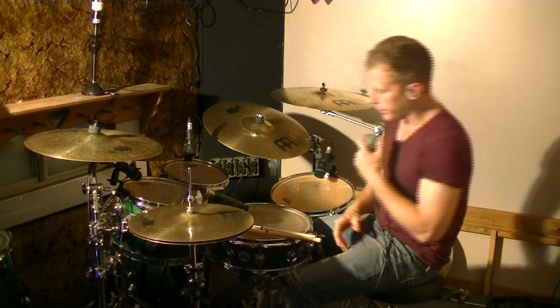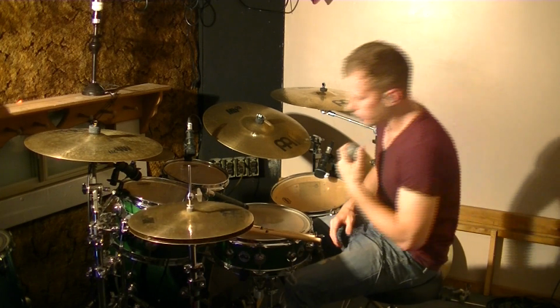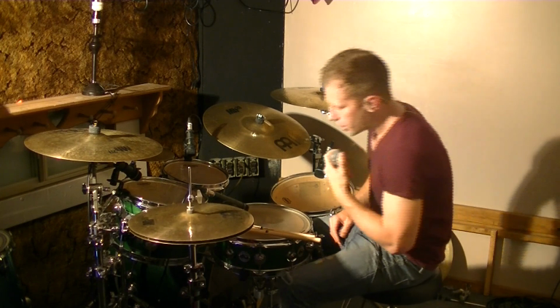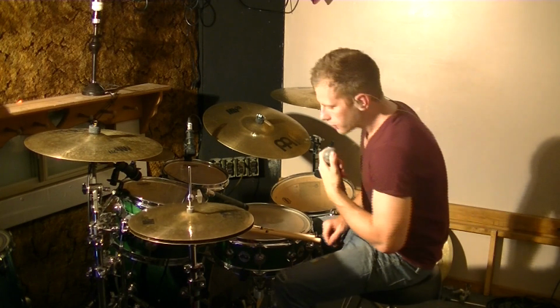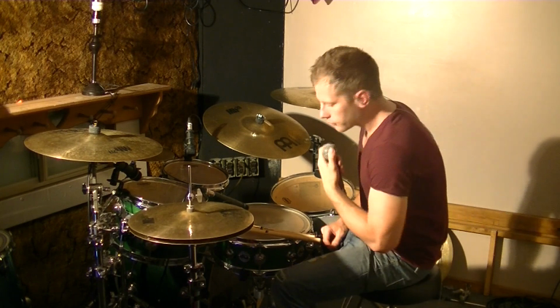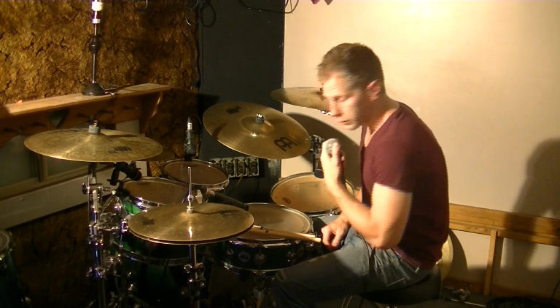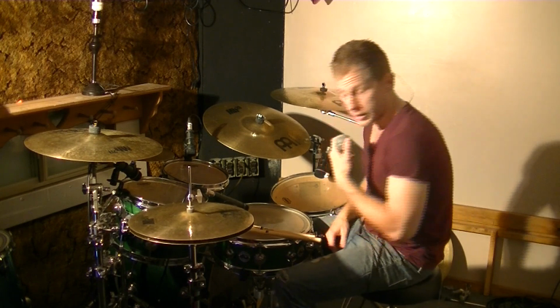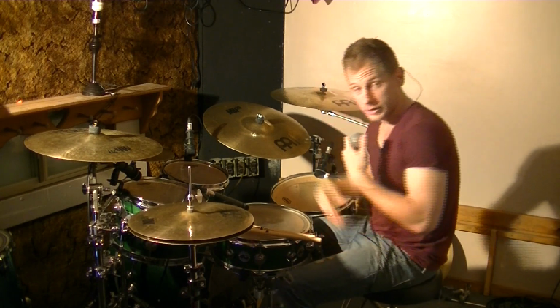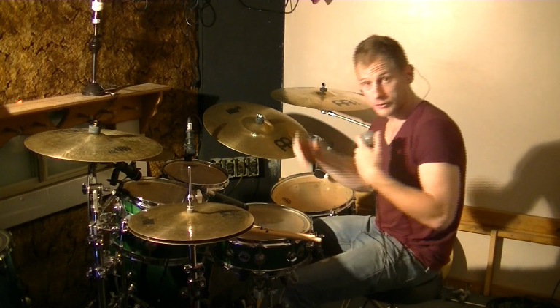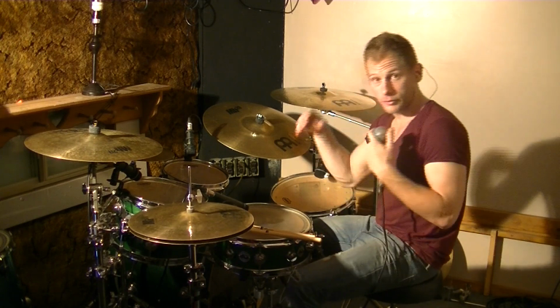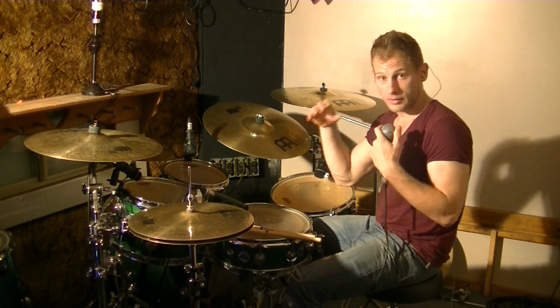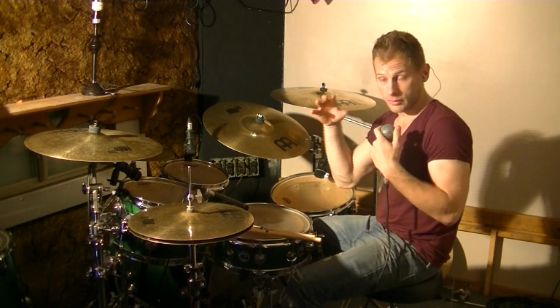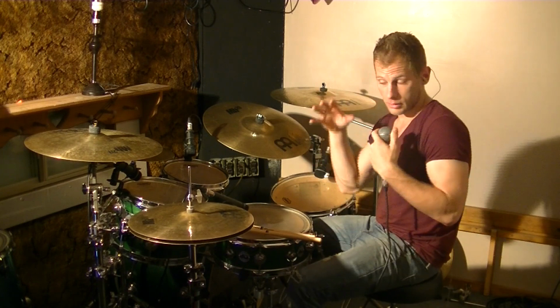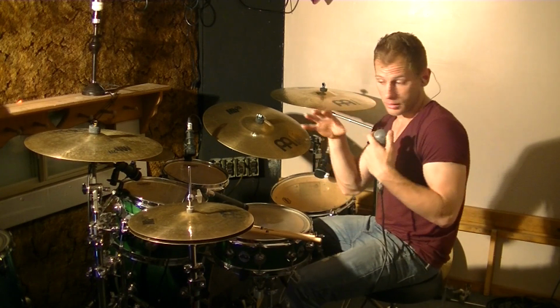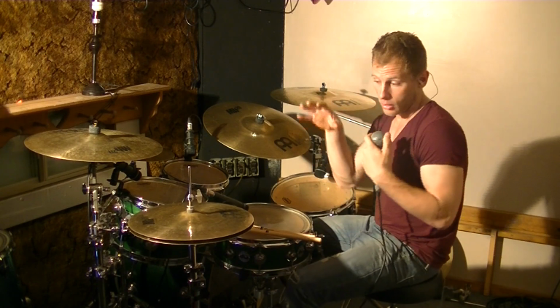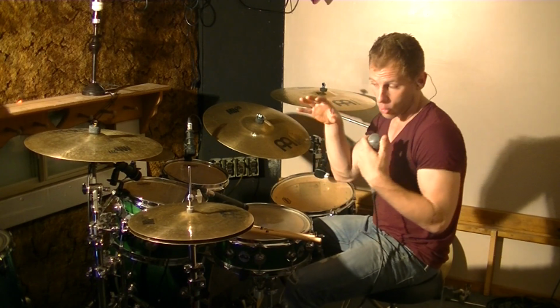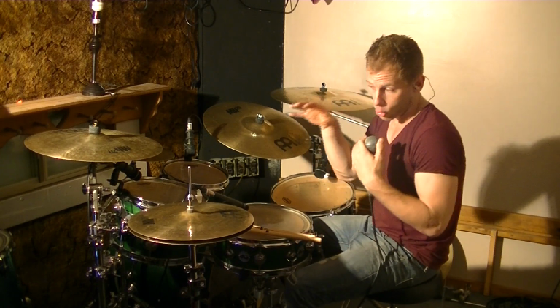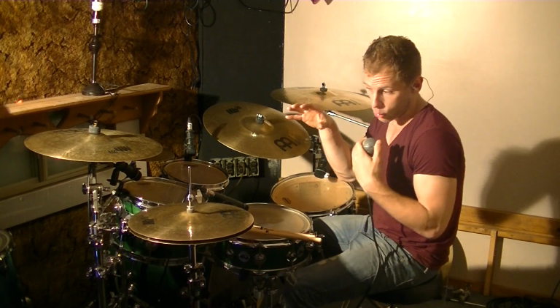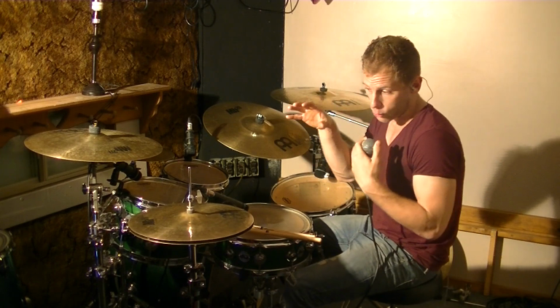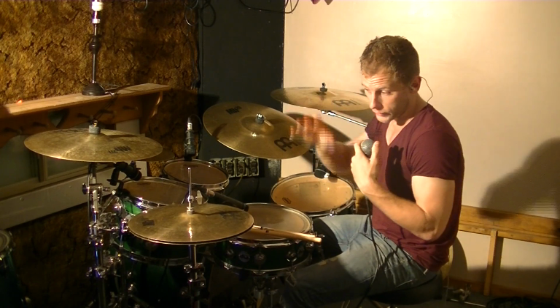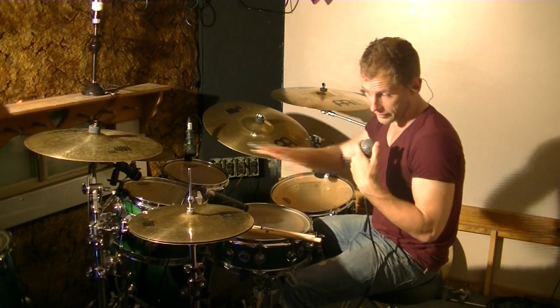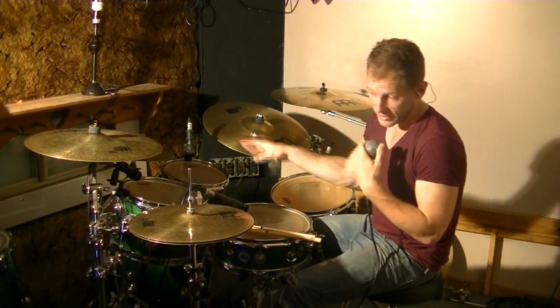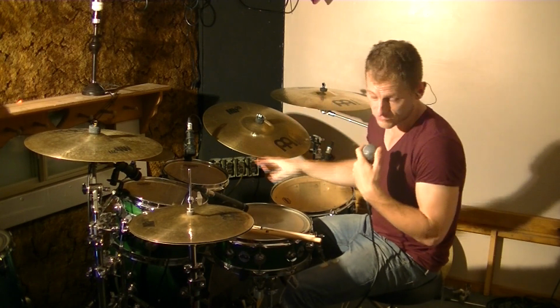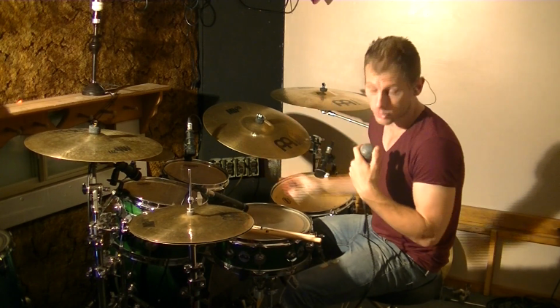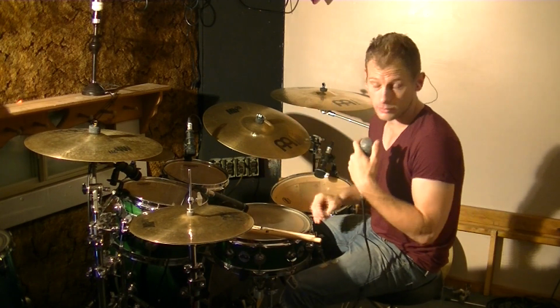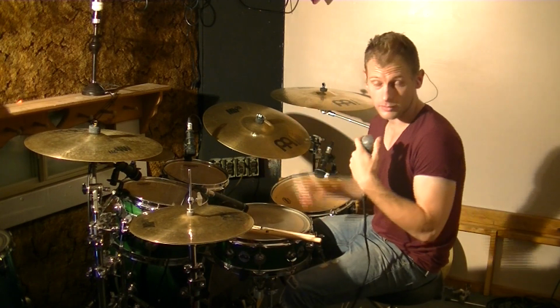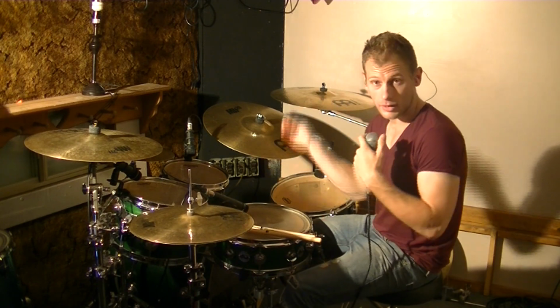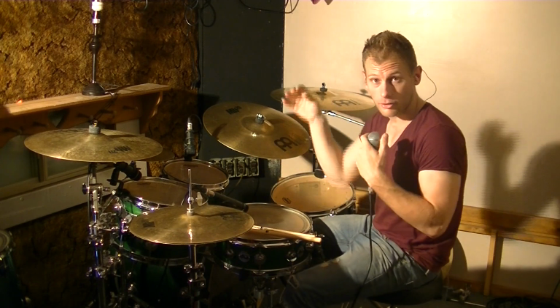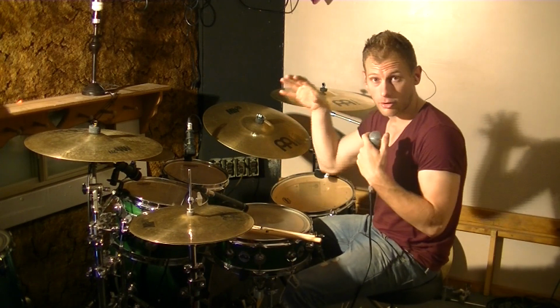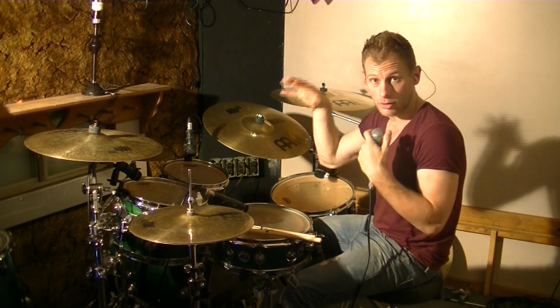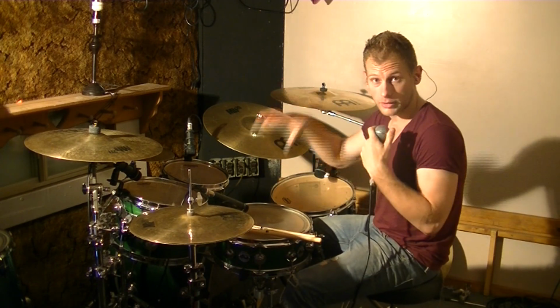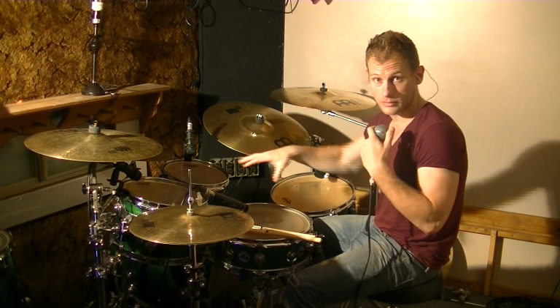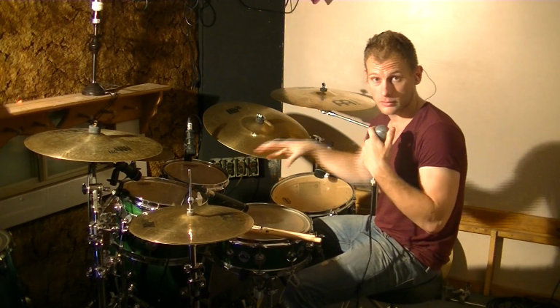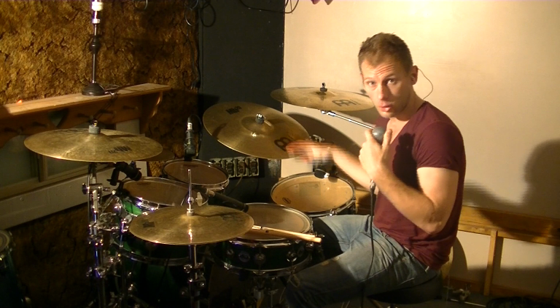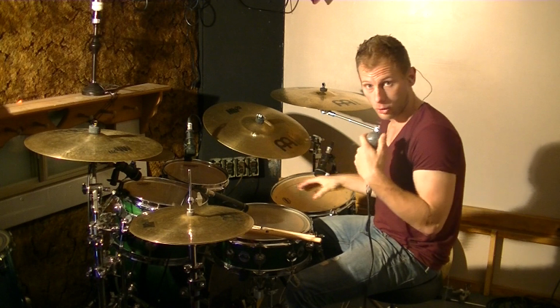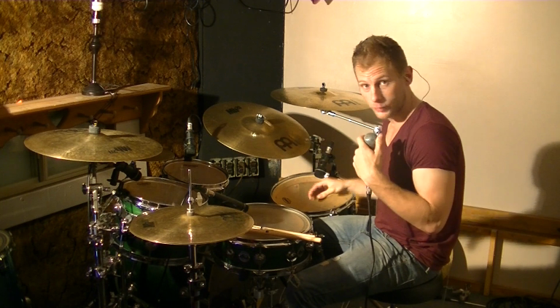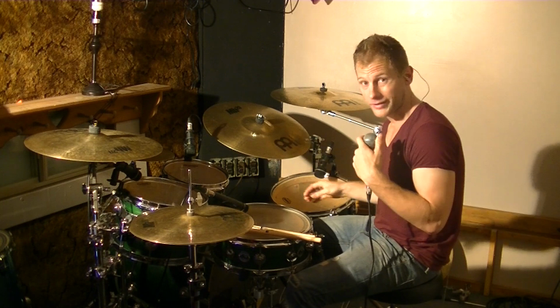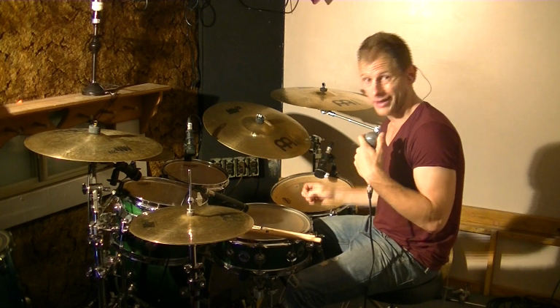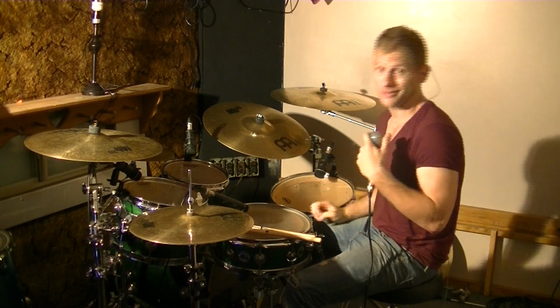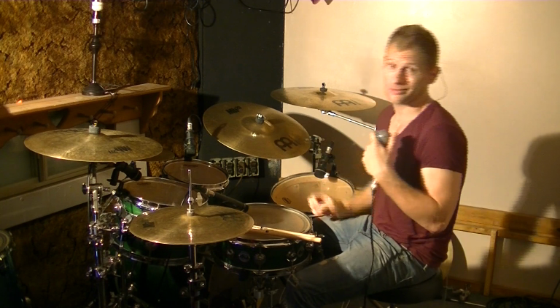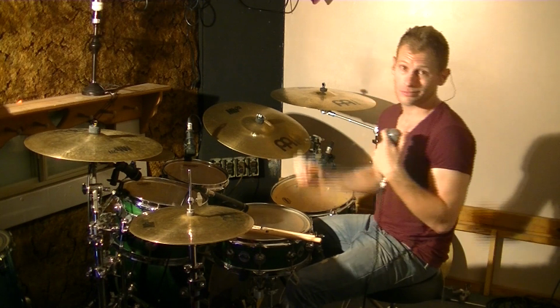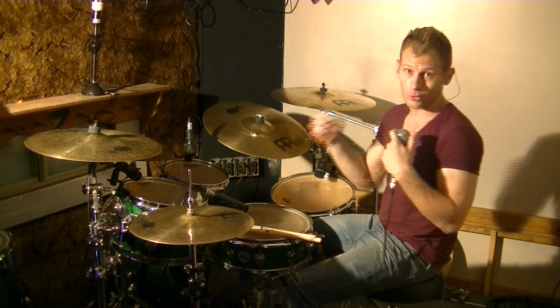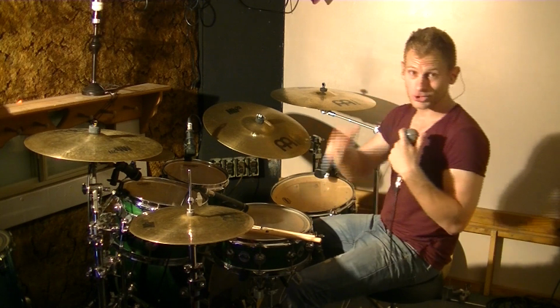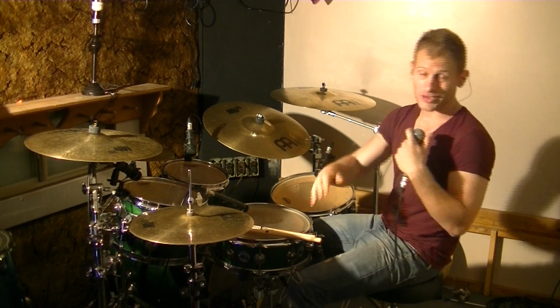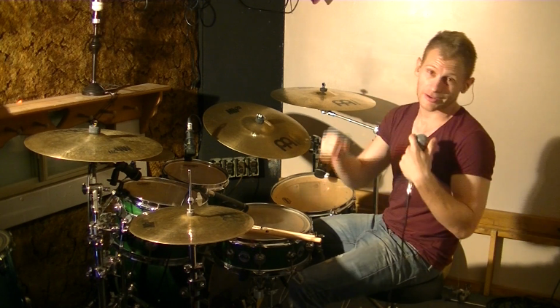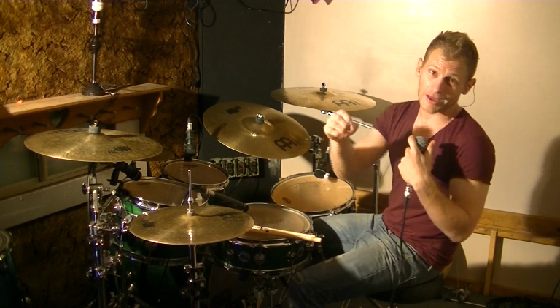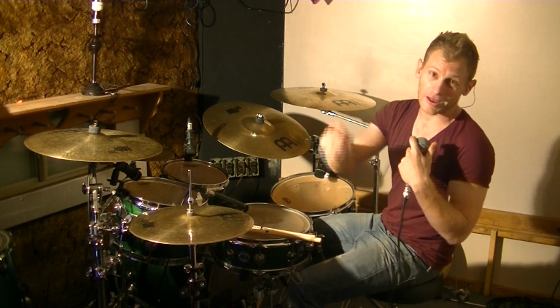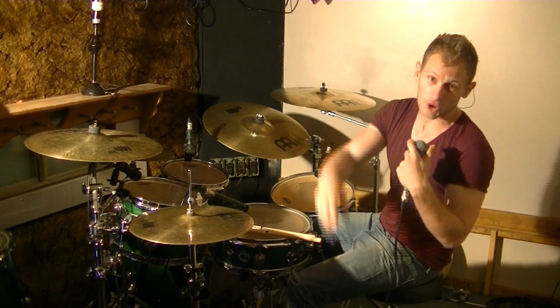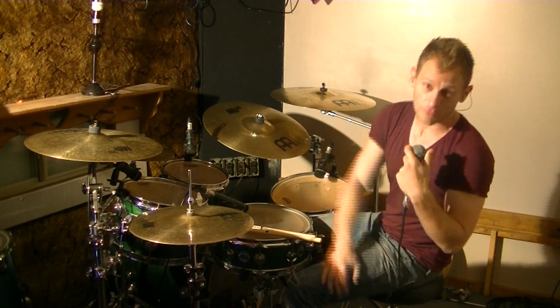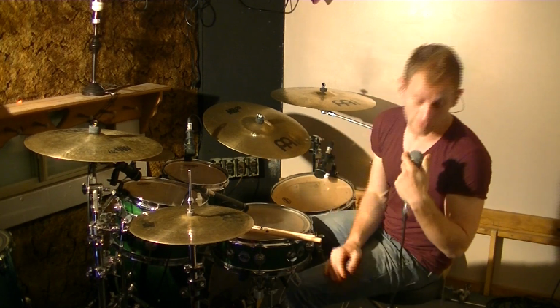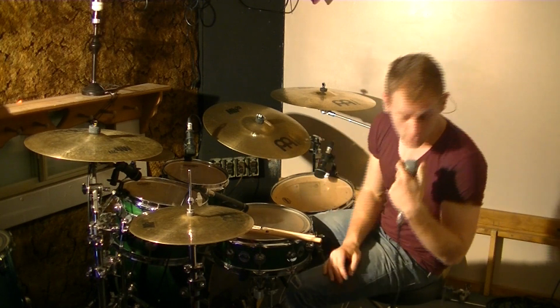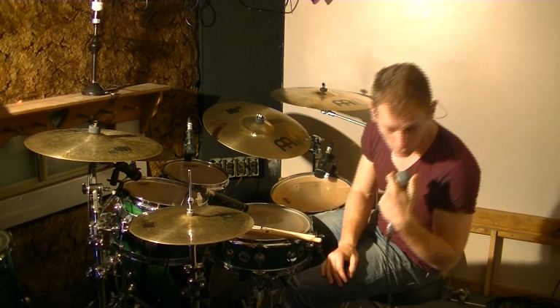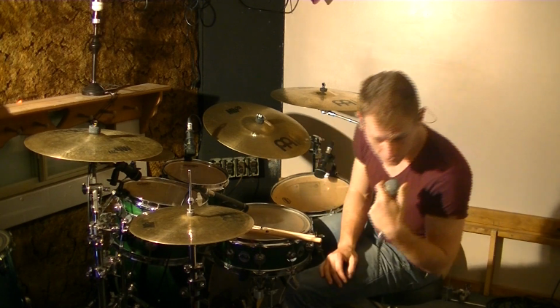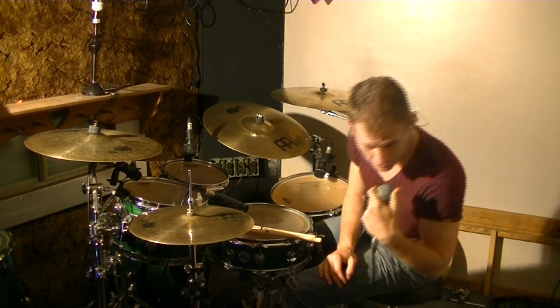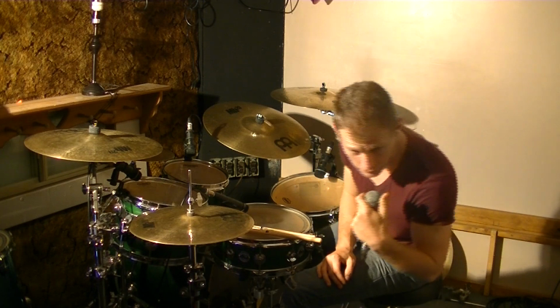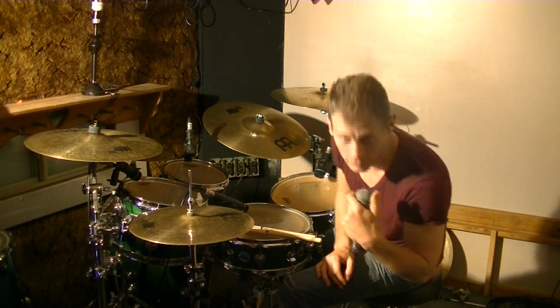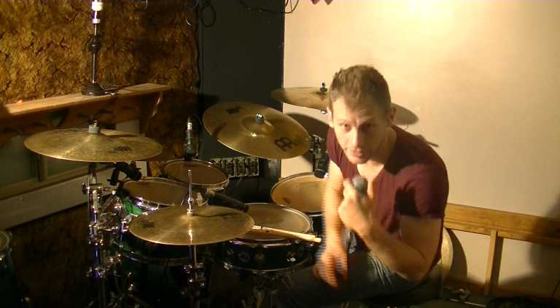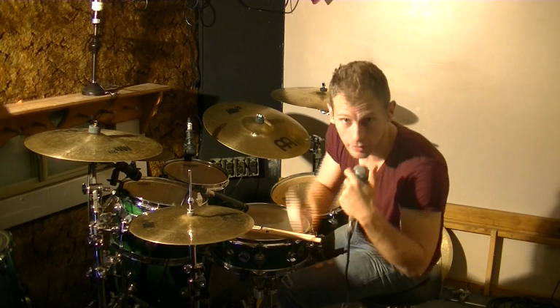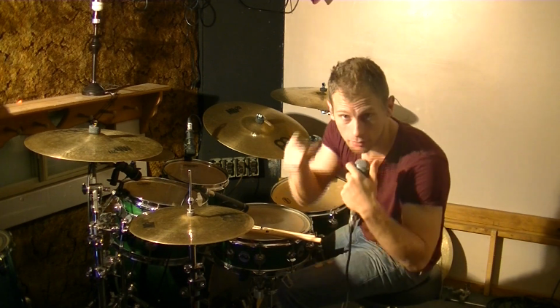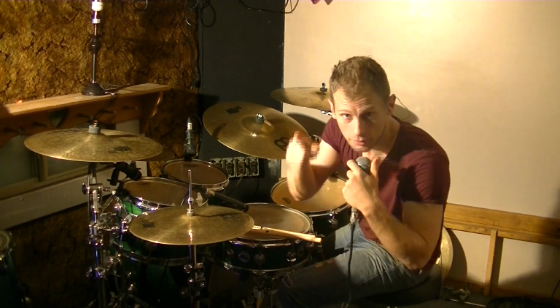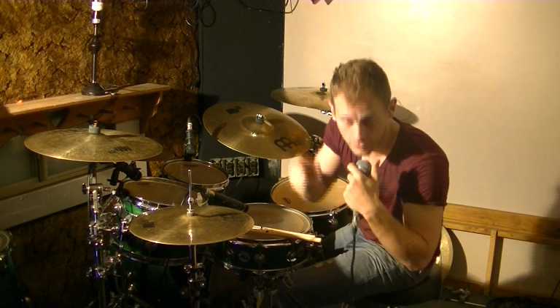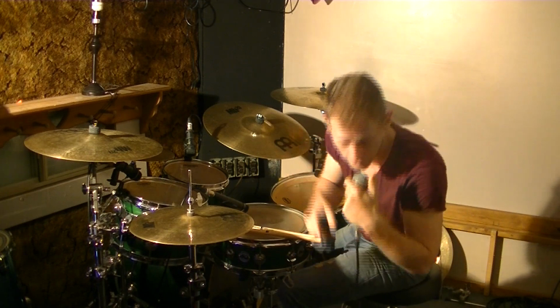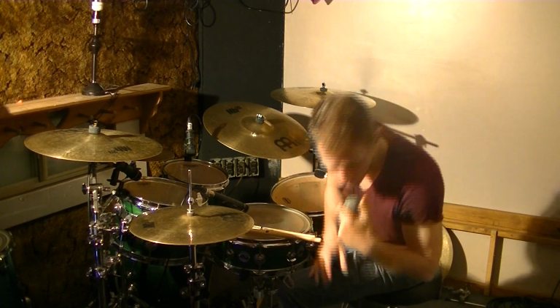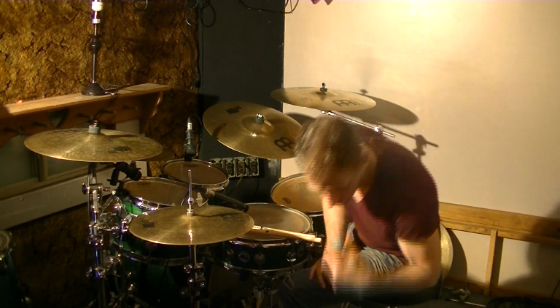What I'm going to do now is, over that foot ostinato, I'm going to solo with the hands. Check it out — hope some cool things come out — here we go.